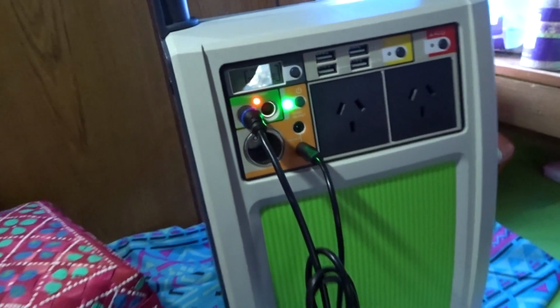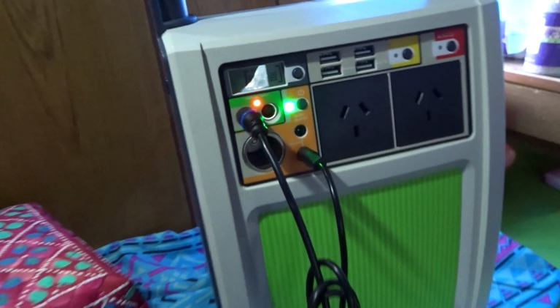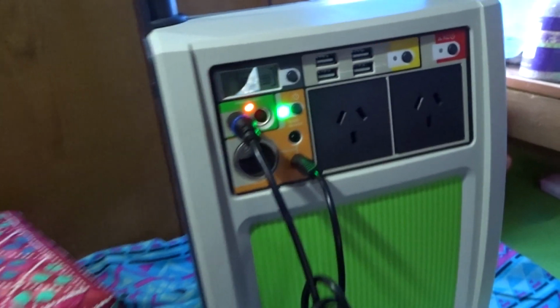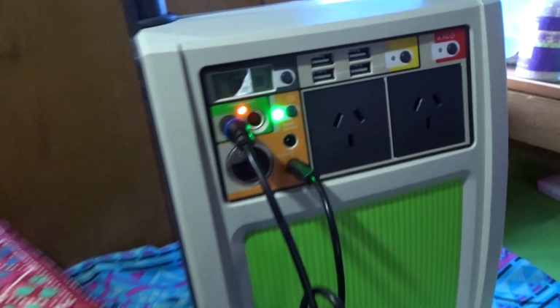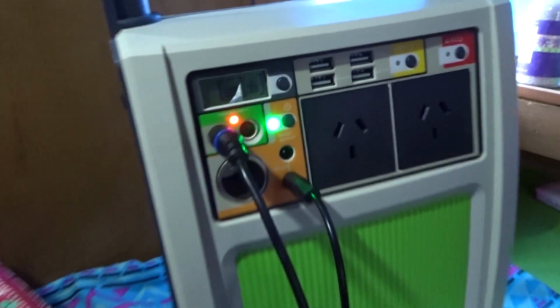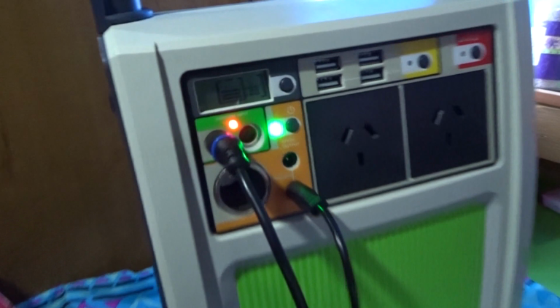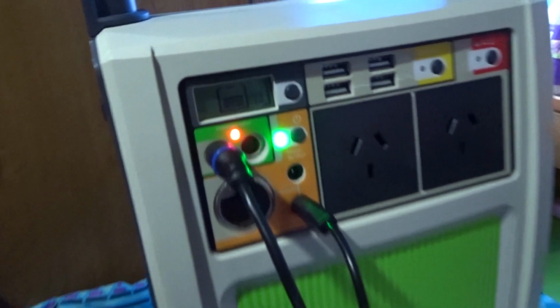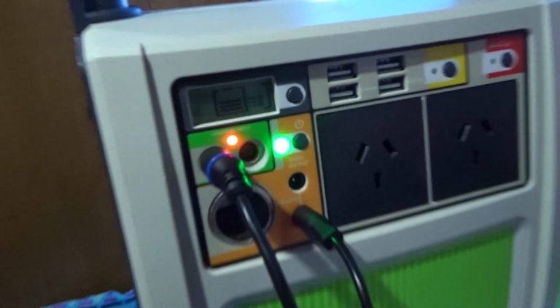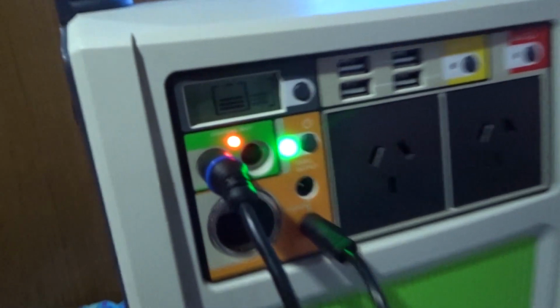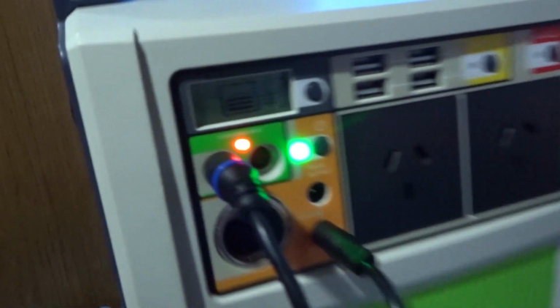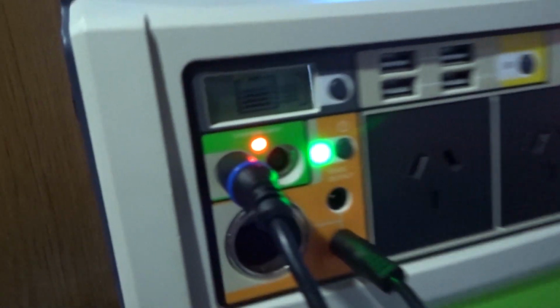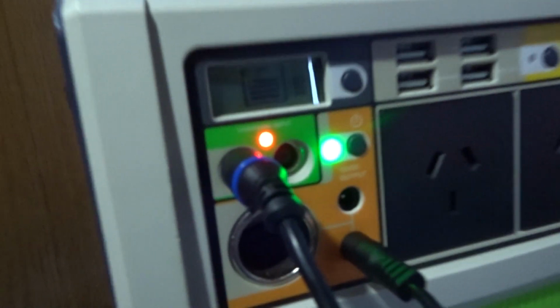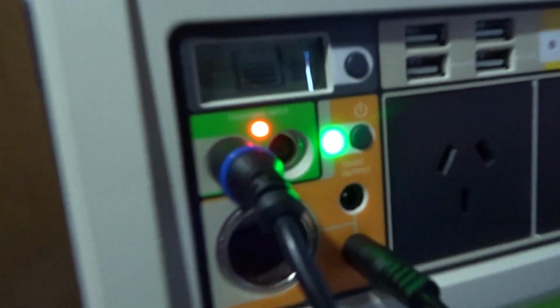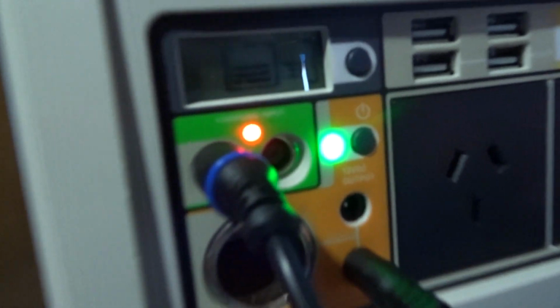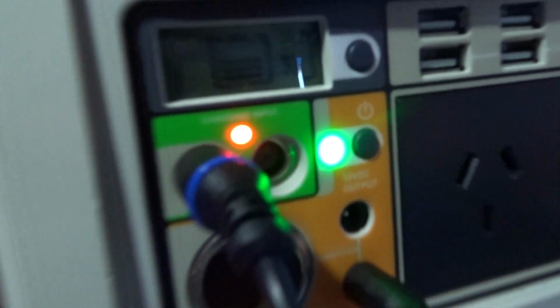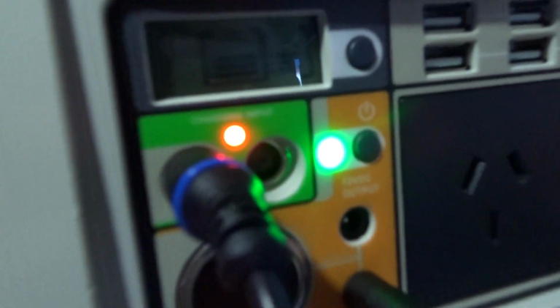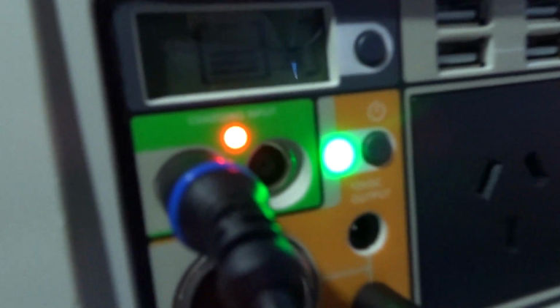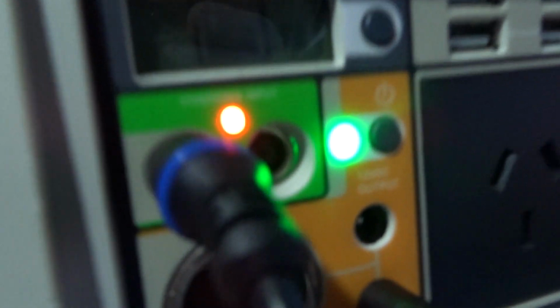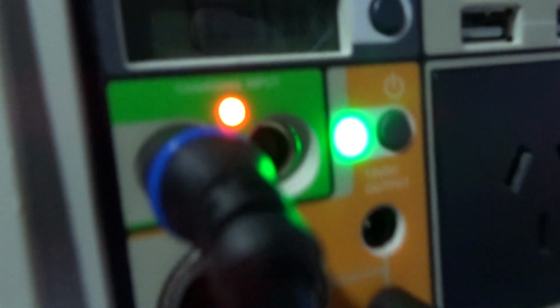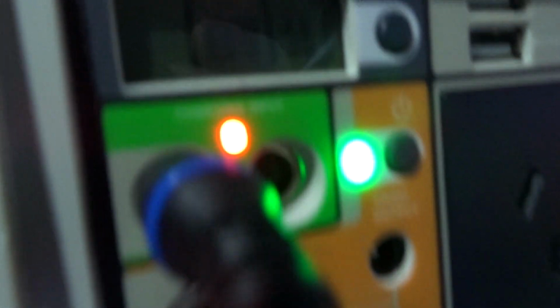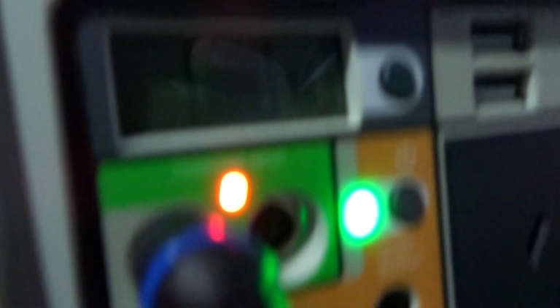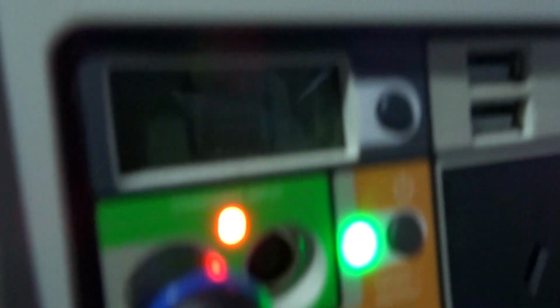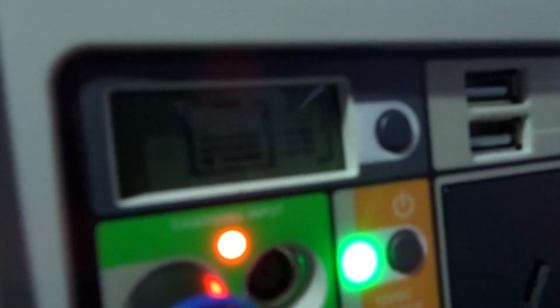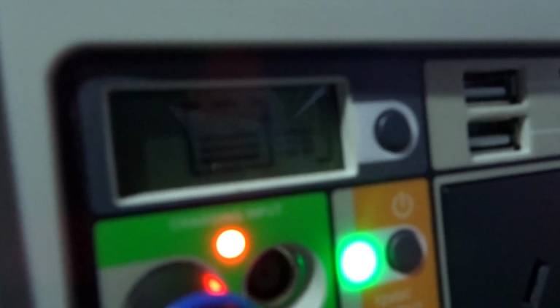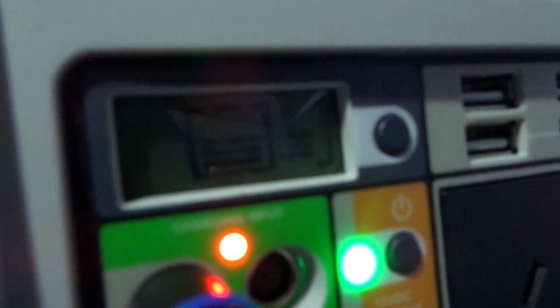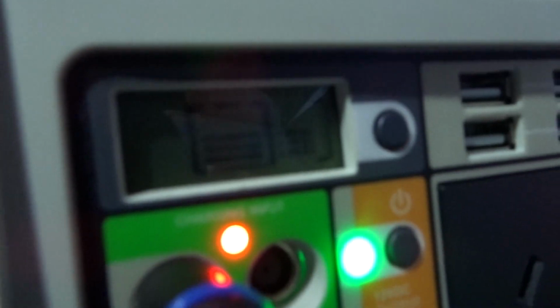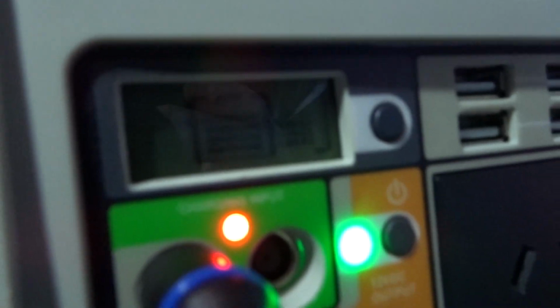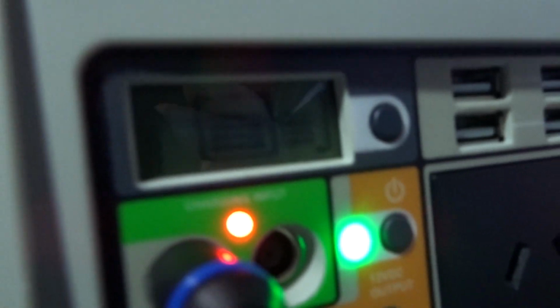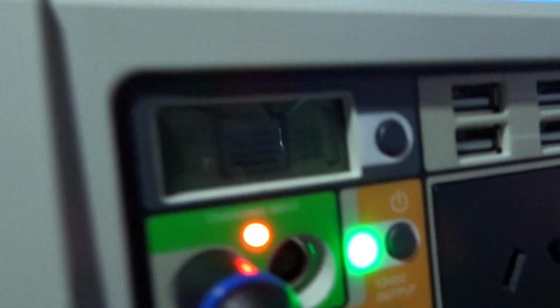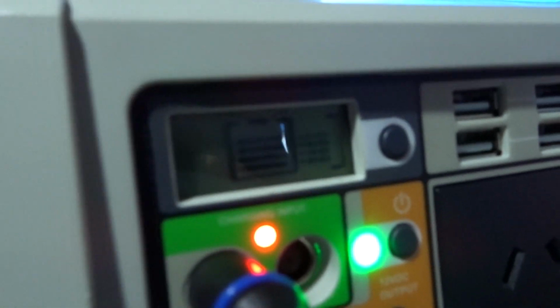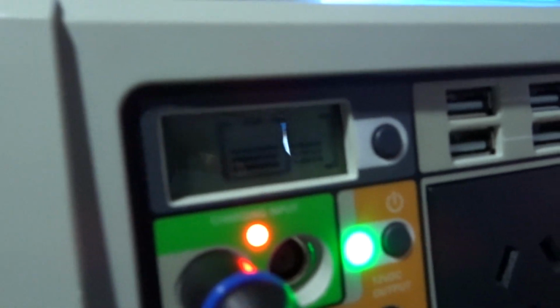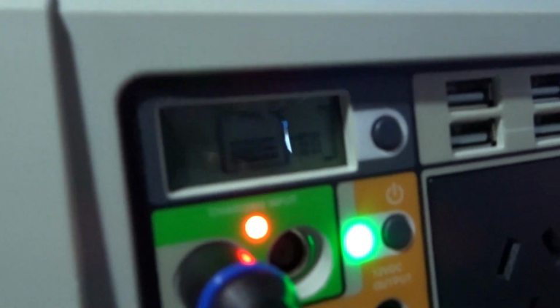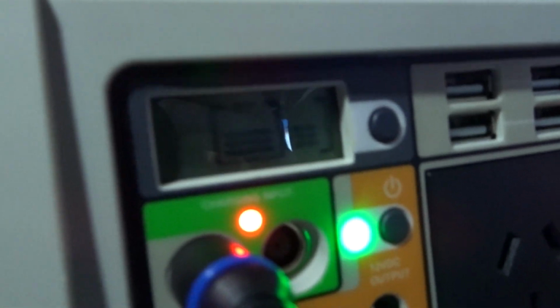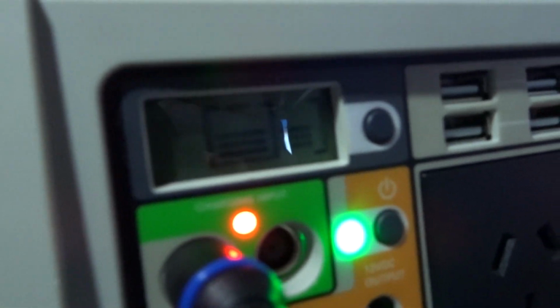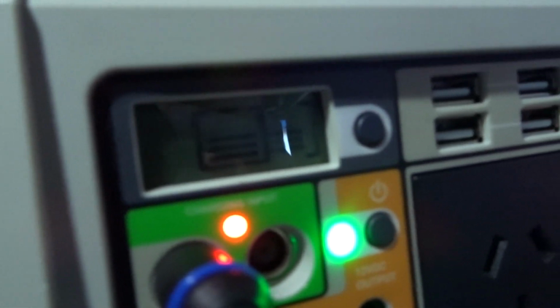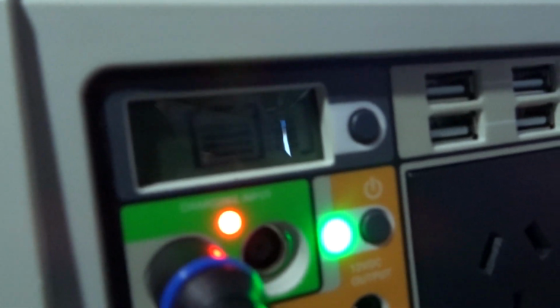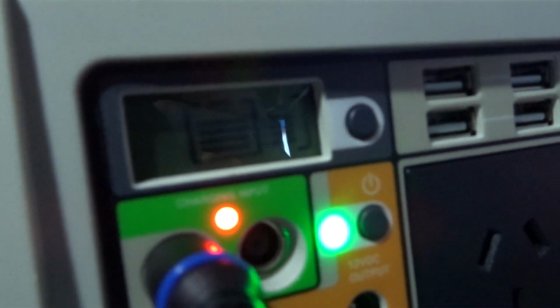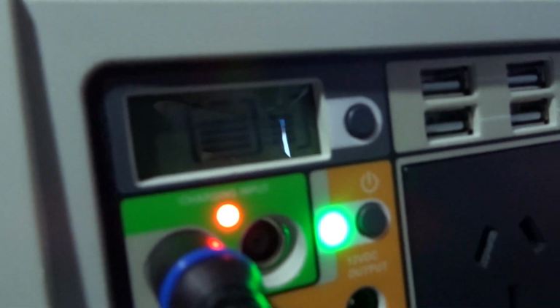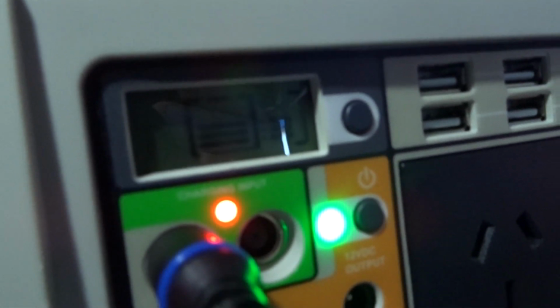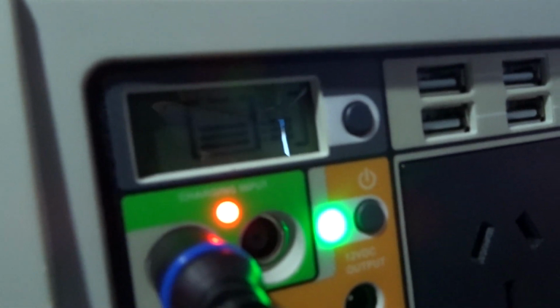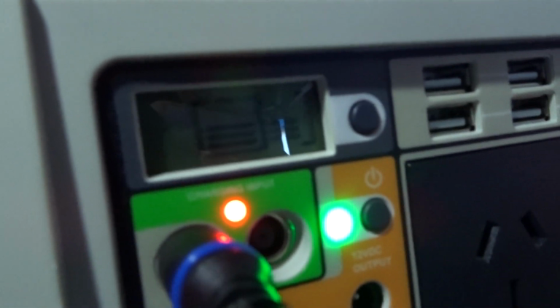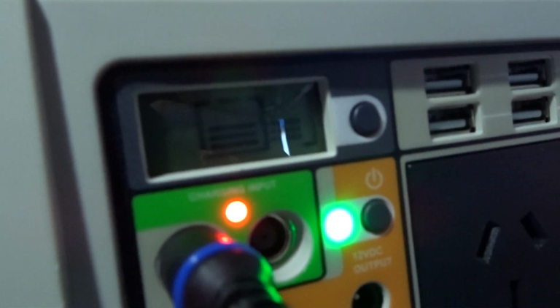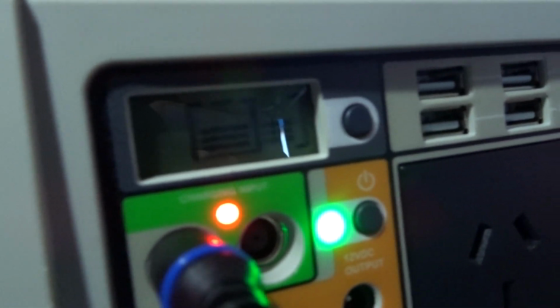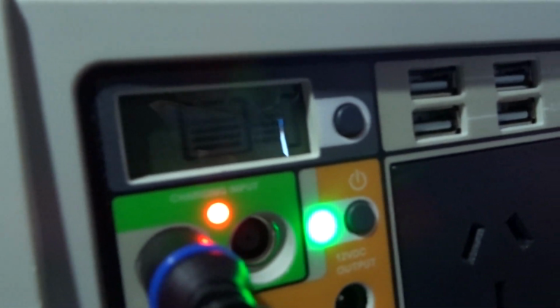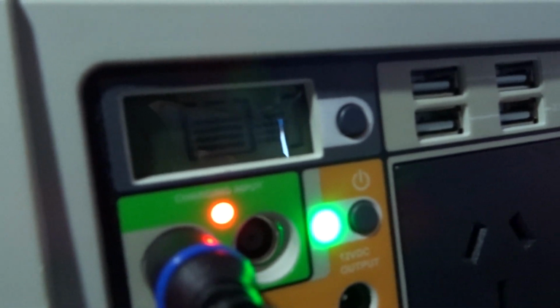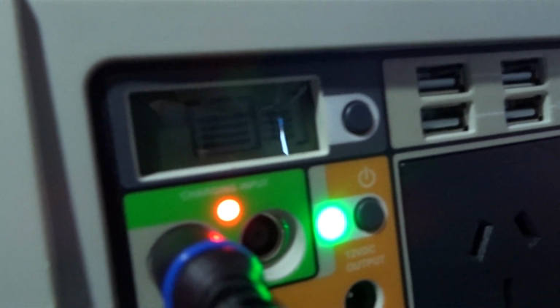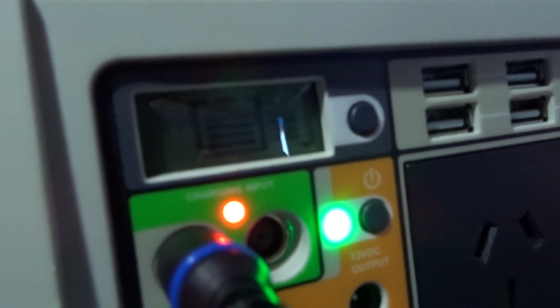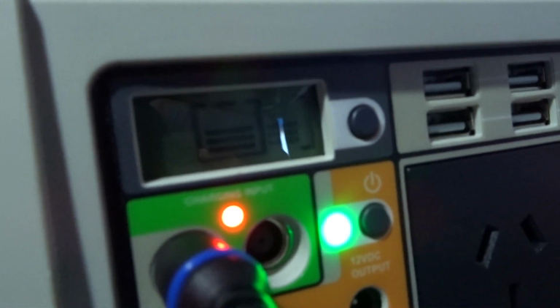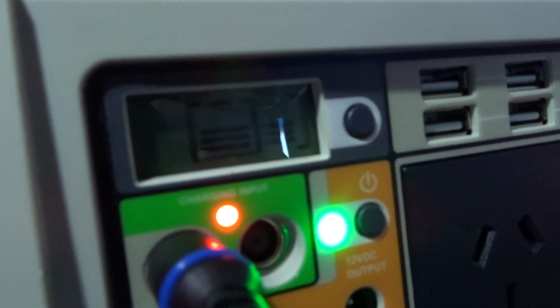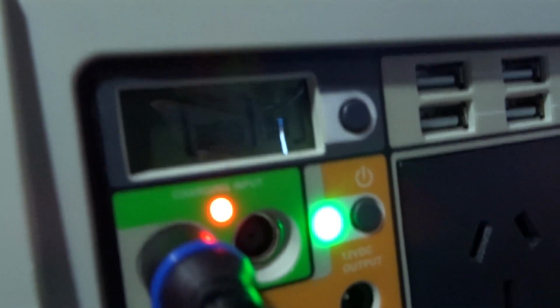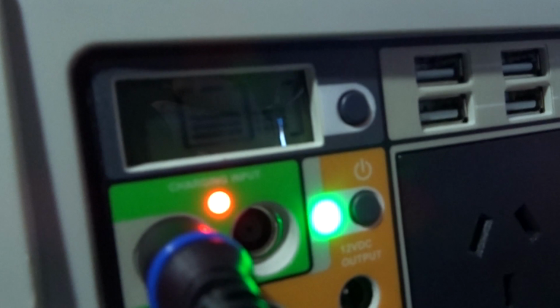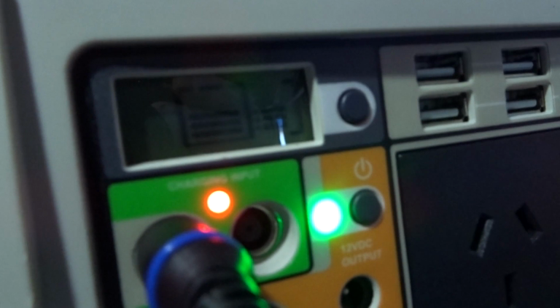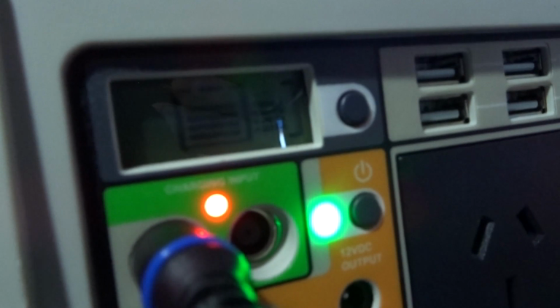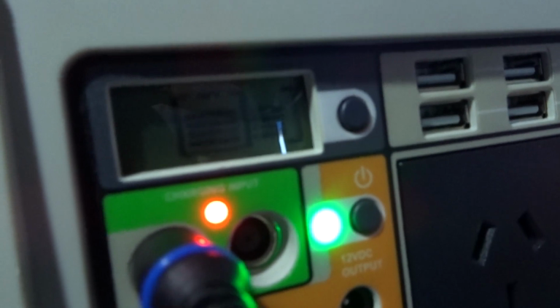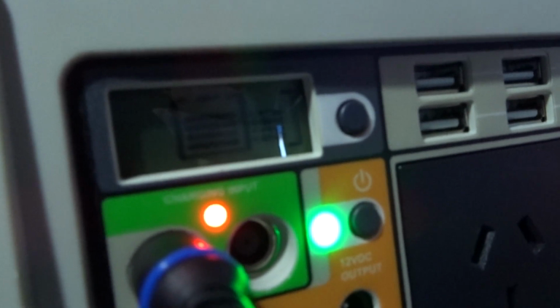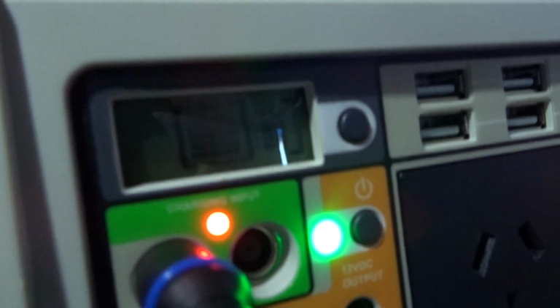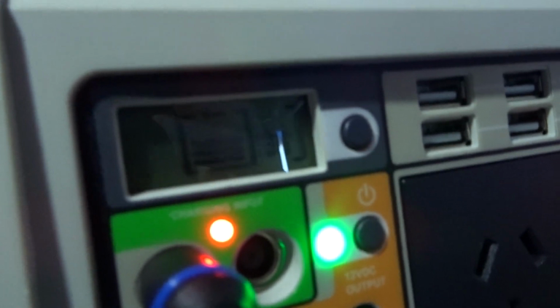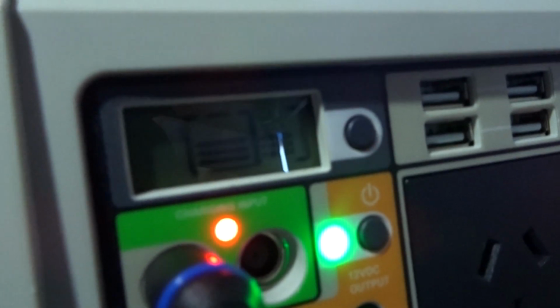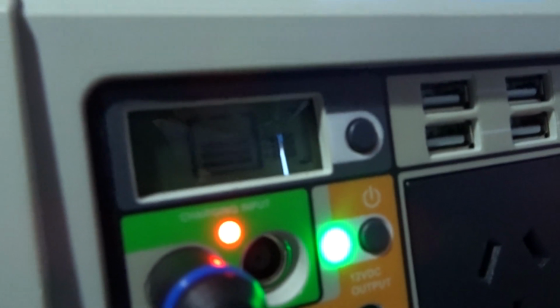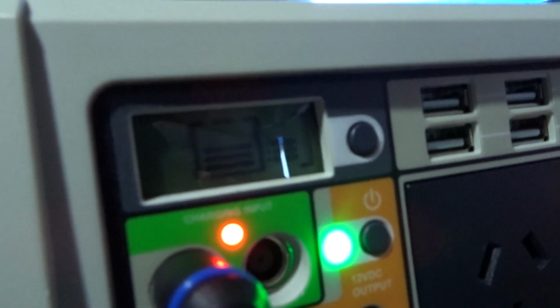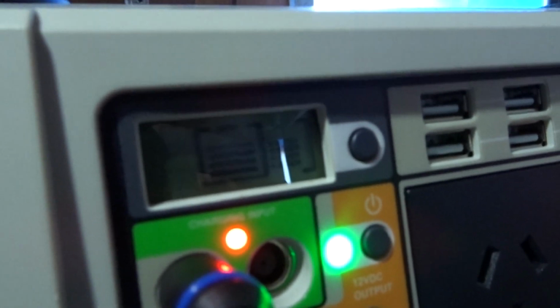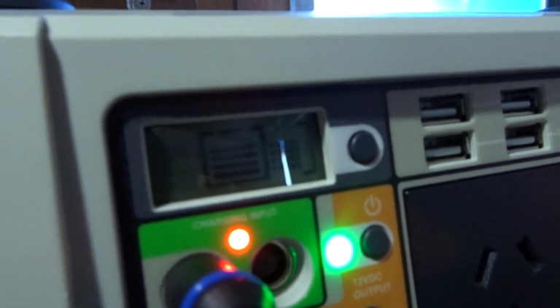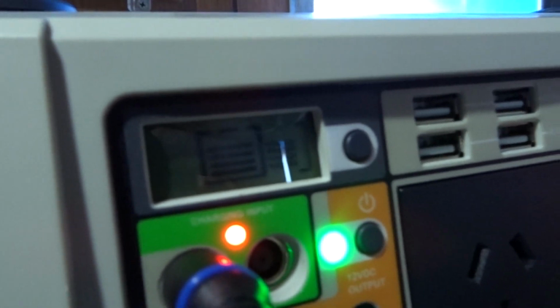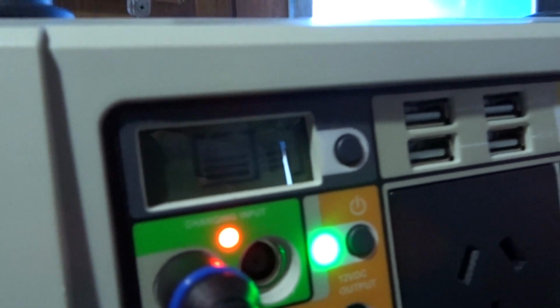As you can see, the red light means it's charging, and you've got a little battery indicator that shows you how much battery you've got and that it's charging.